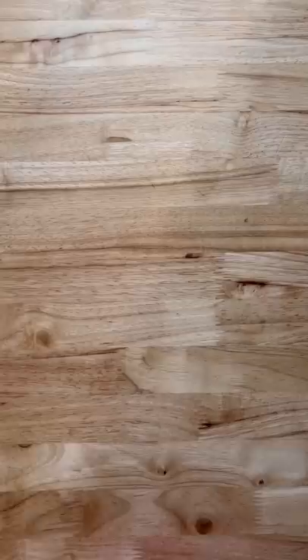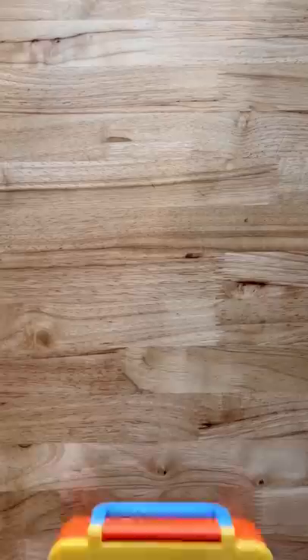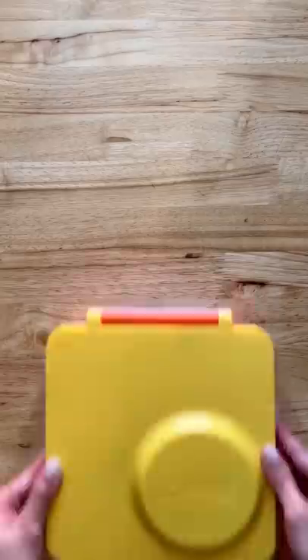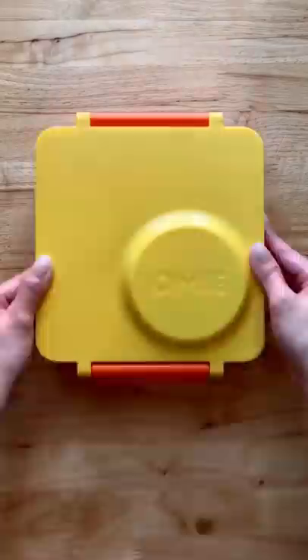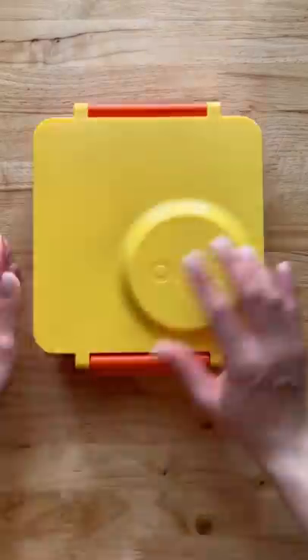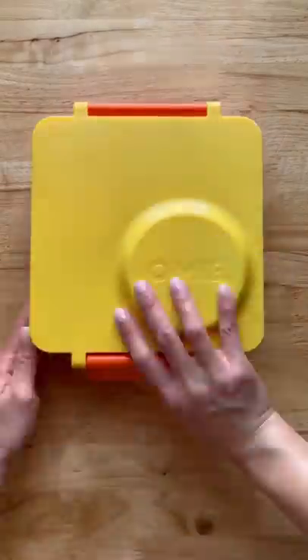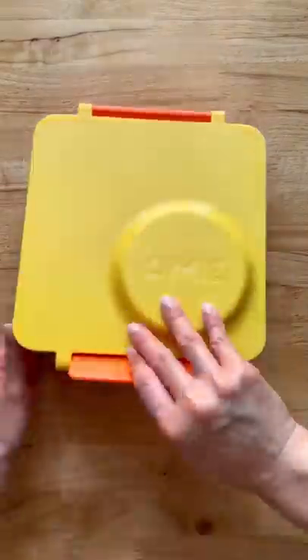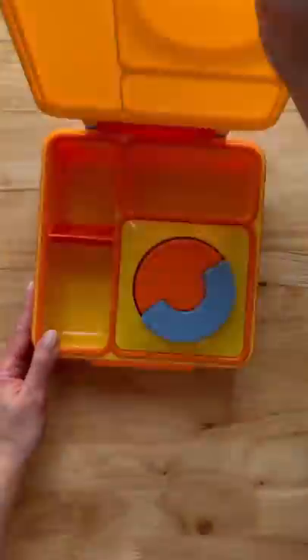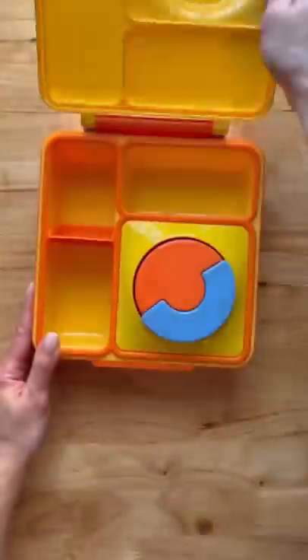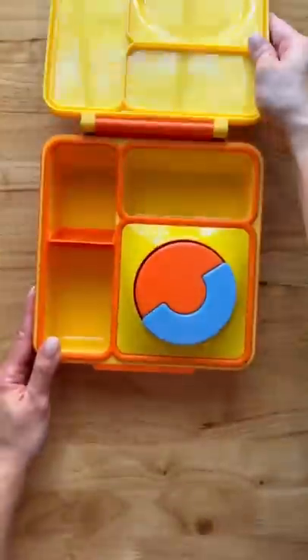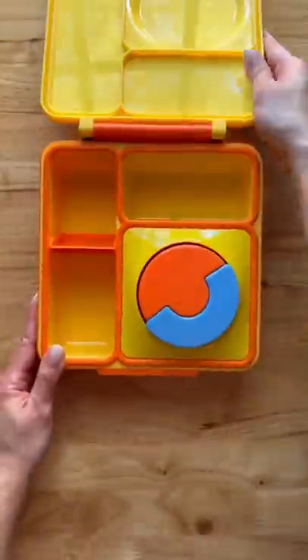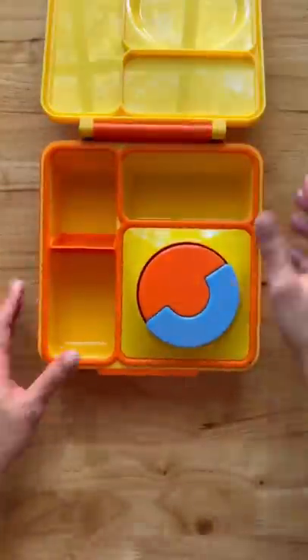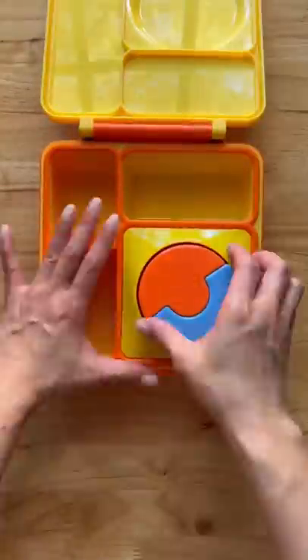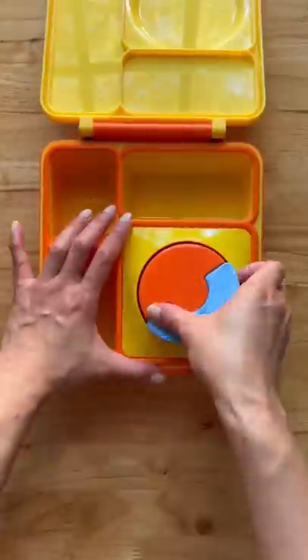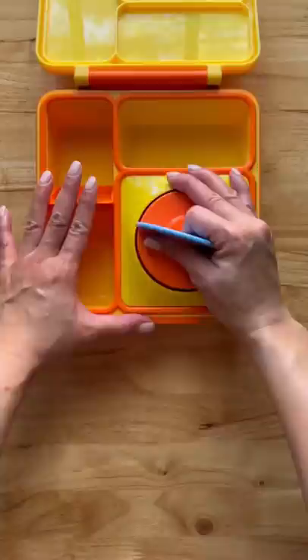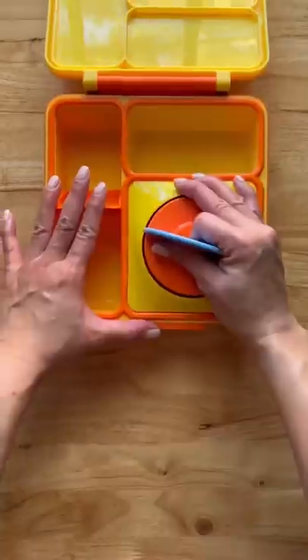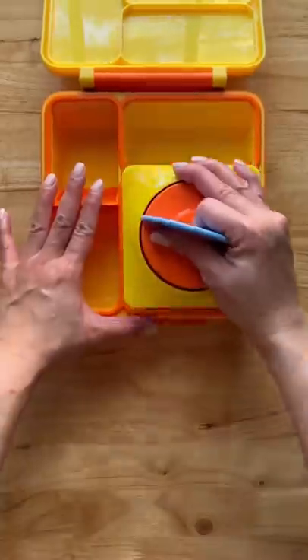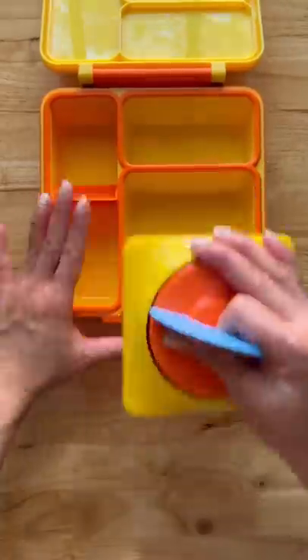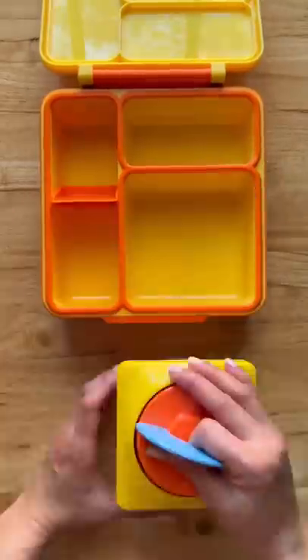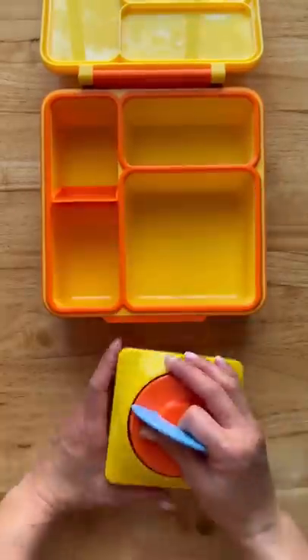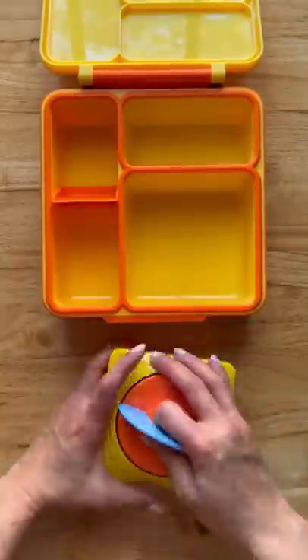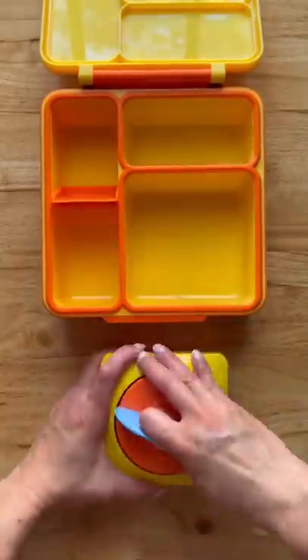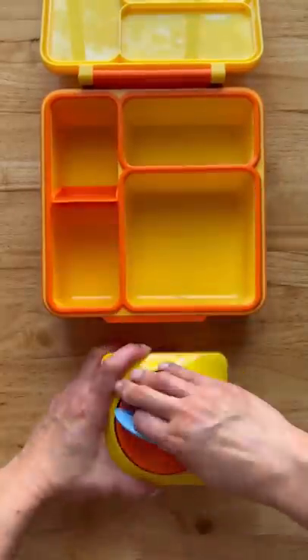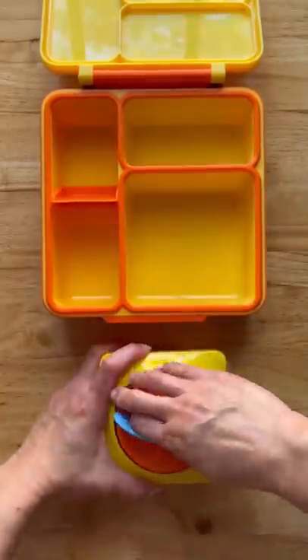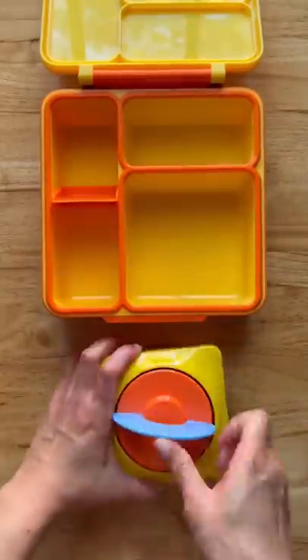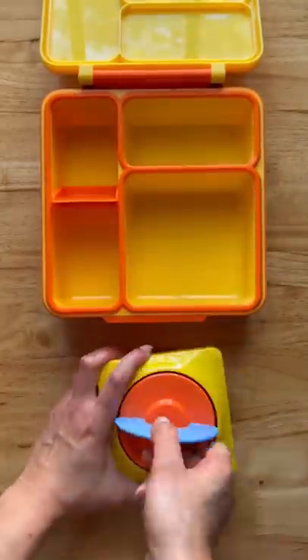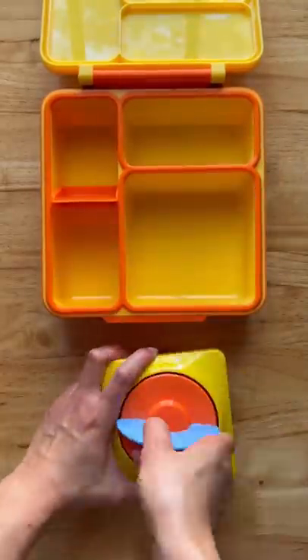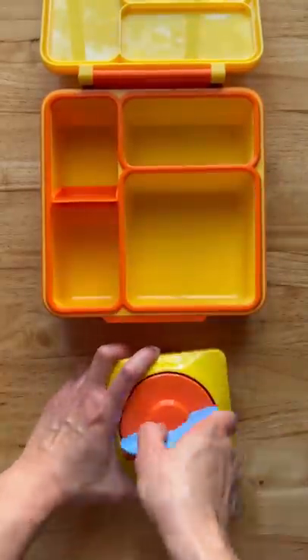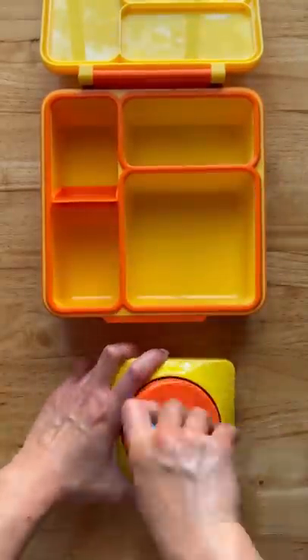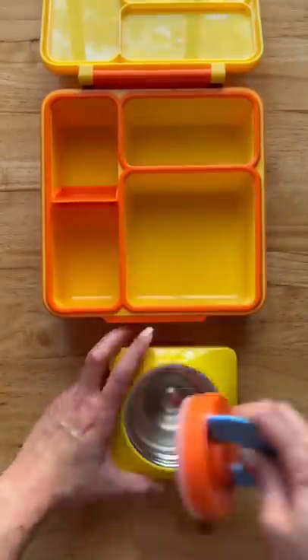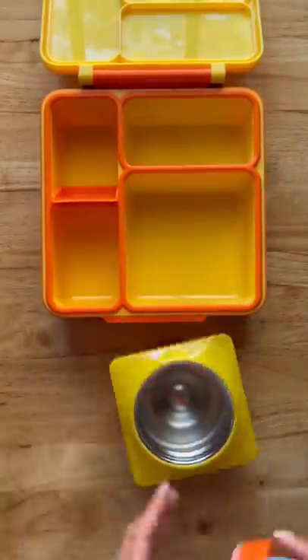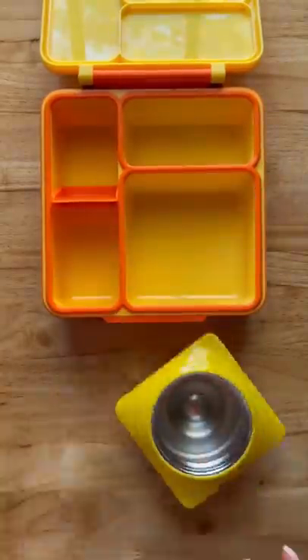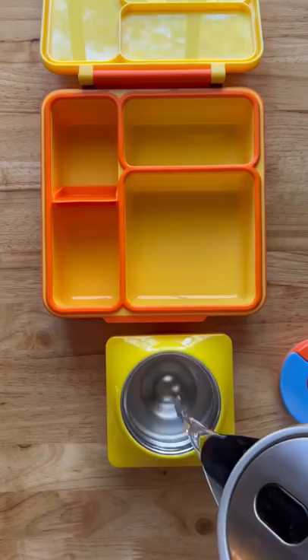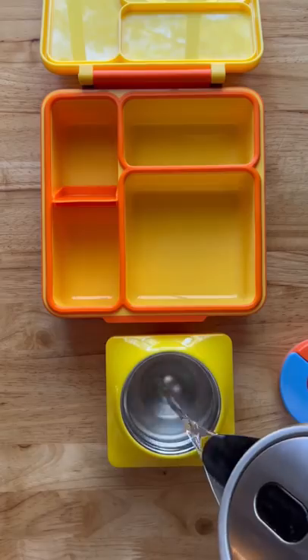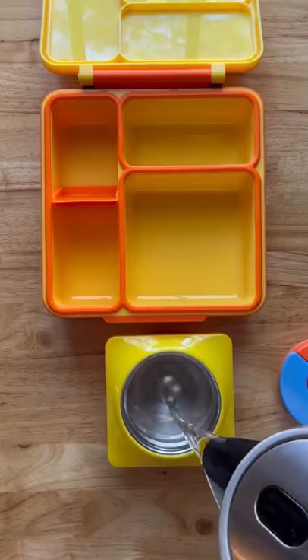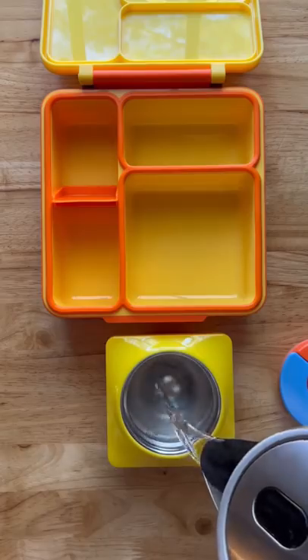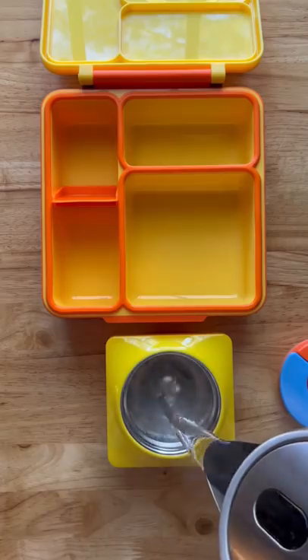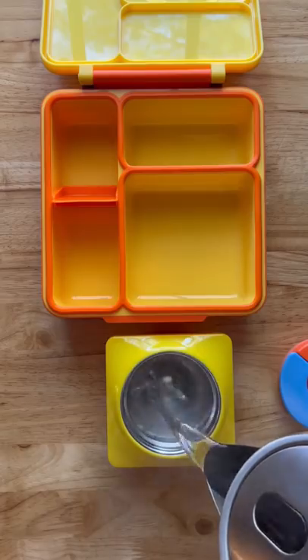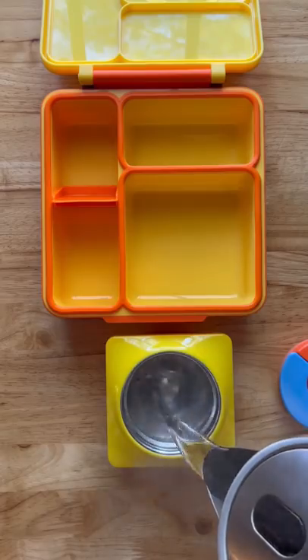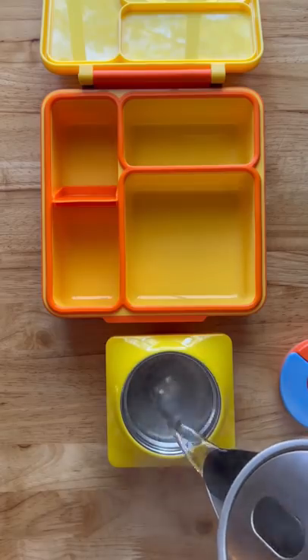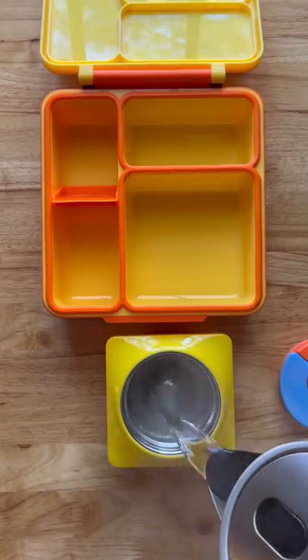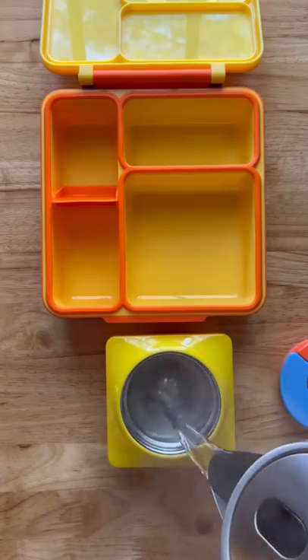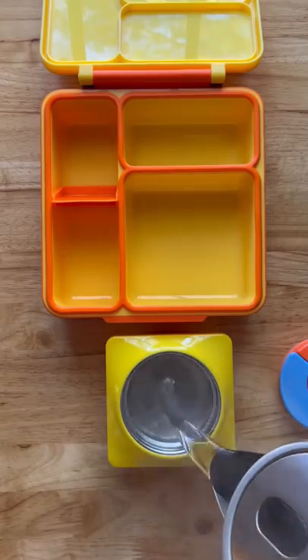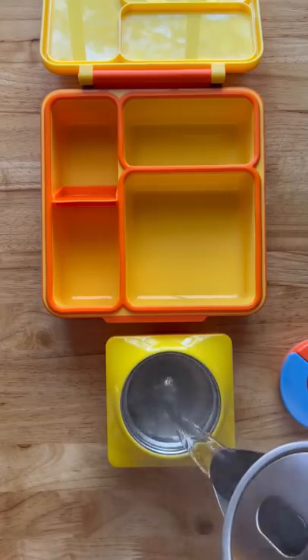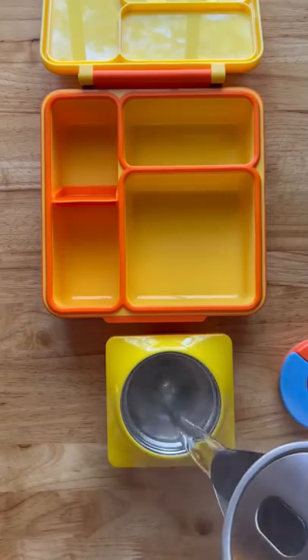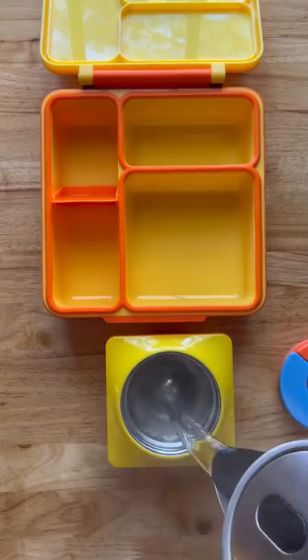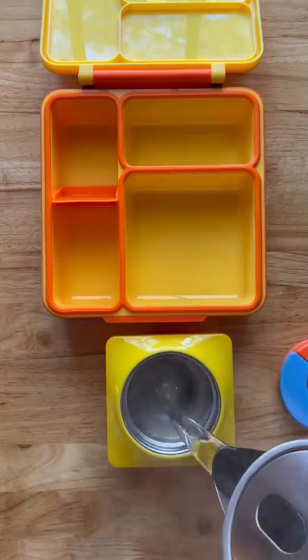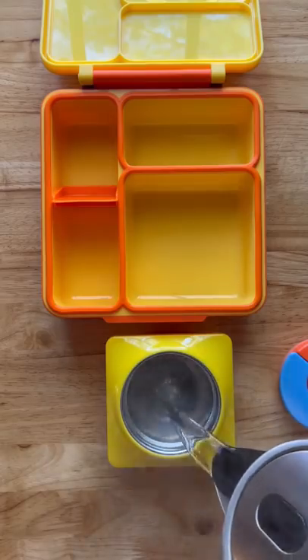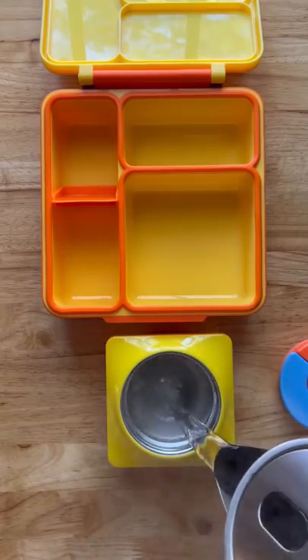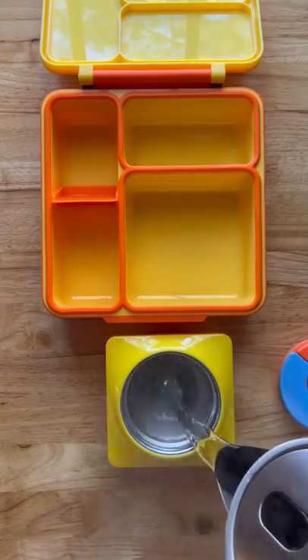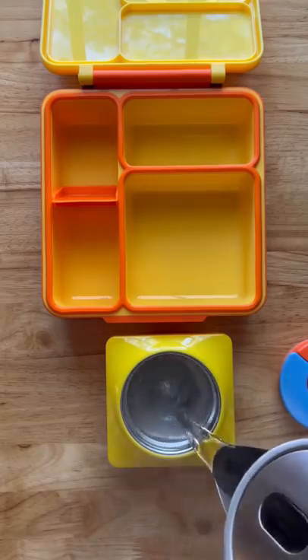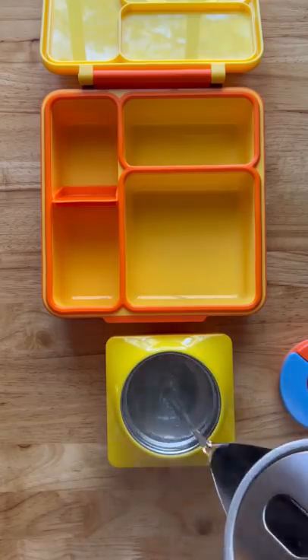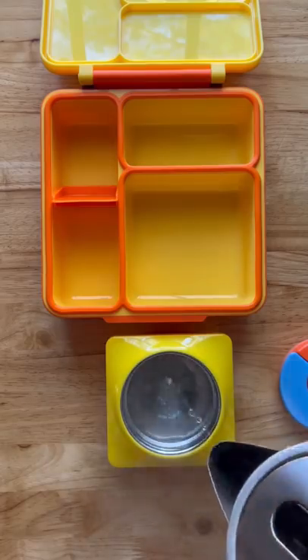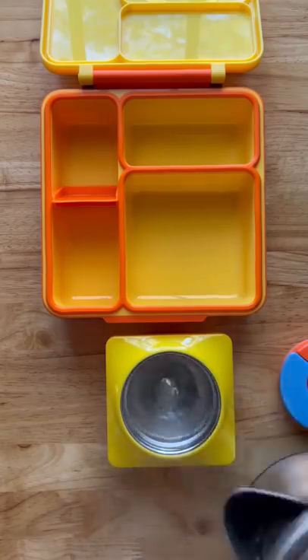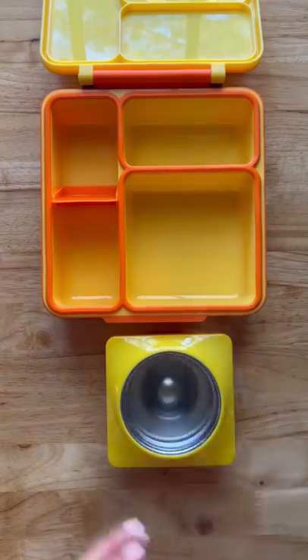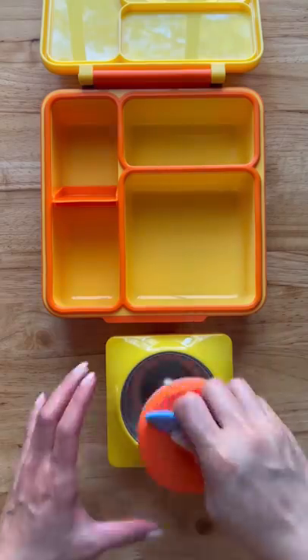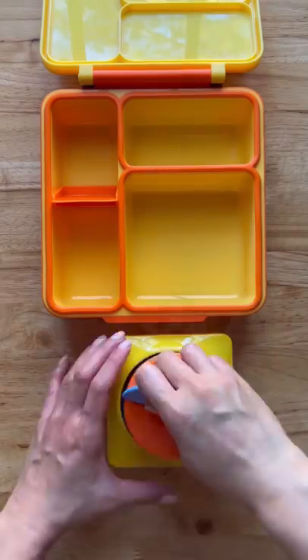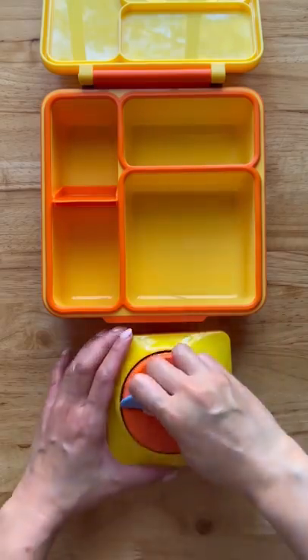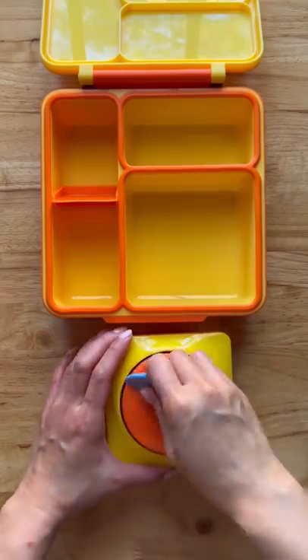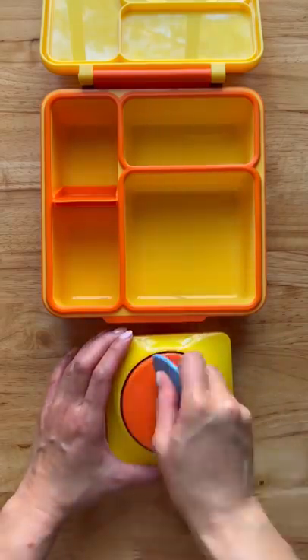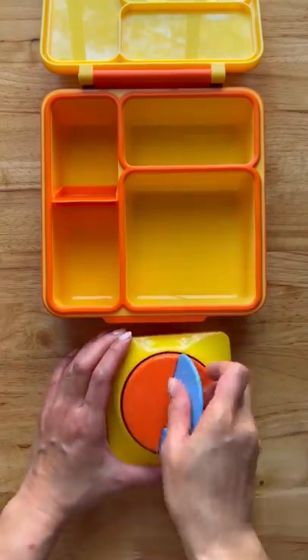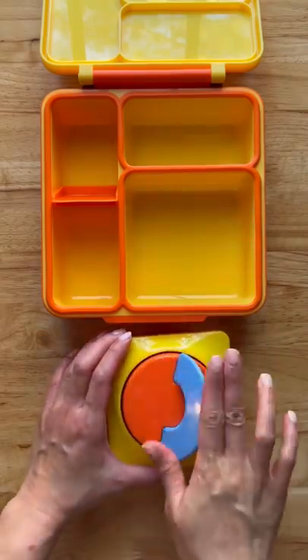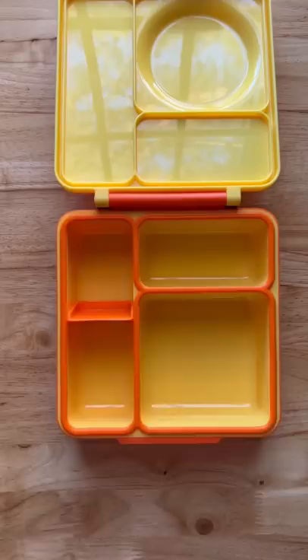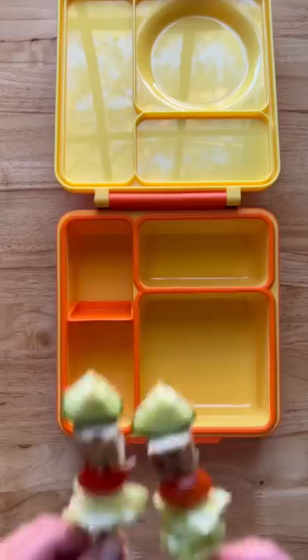Here's what my kids are having for lunch. I'm going to start by preheating the thermos and adding some hot water. Loosely cover and set aside.